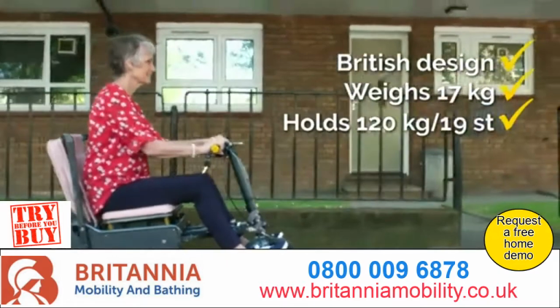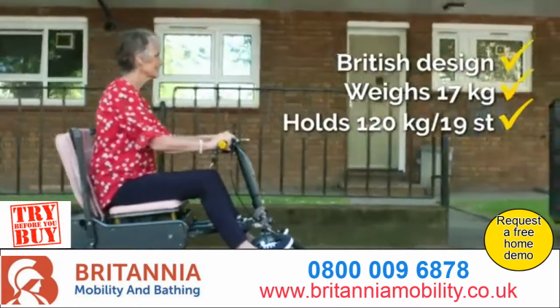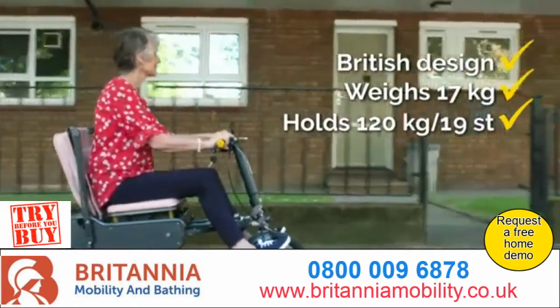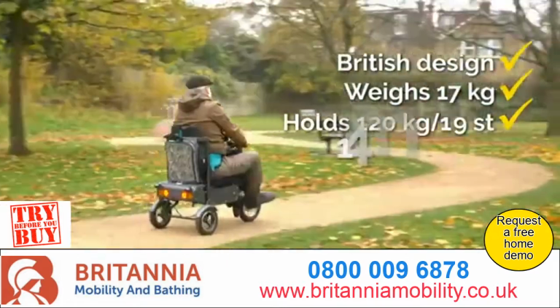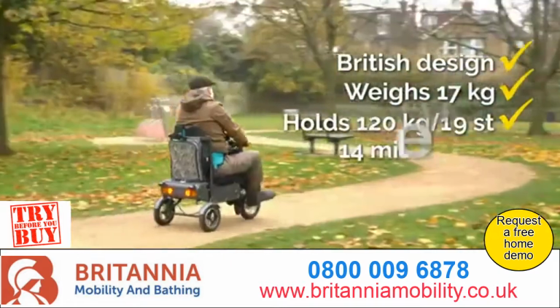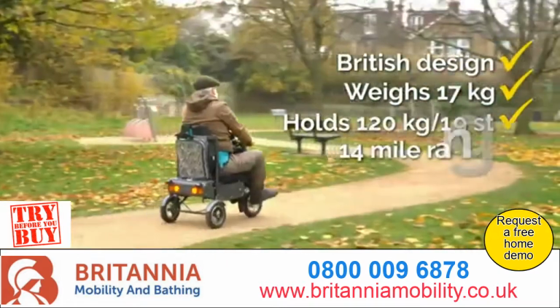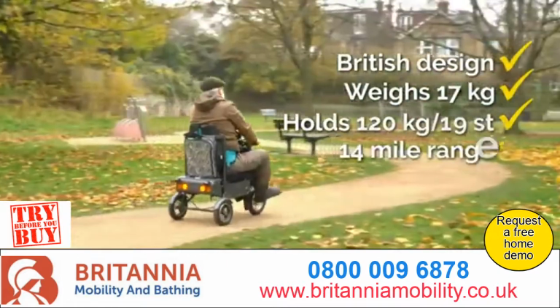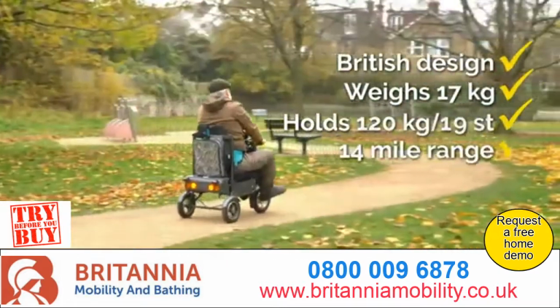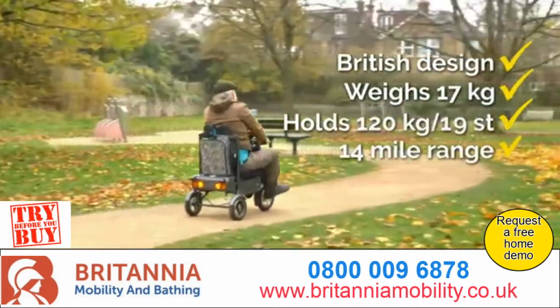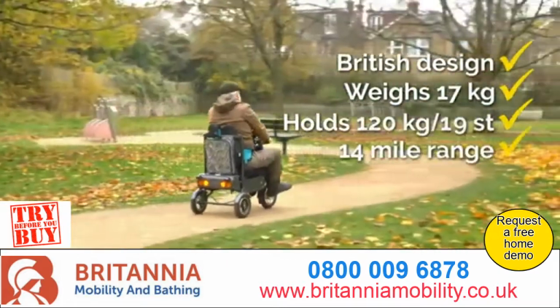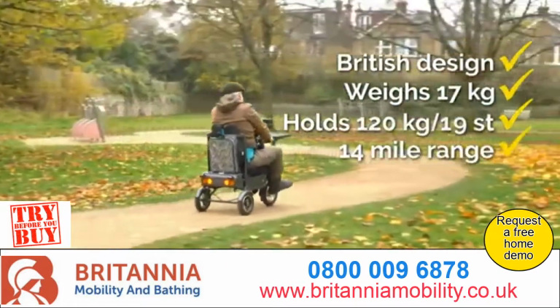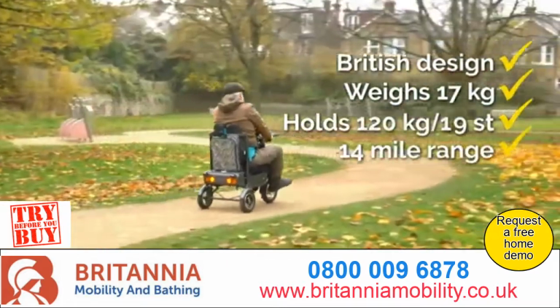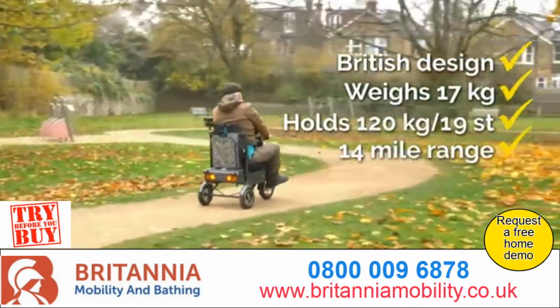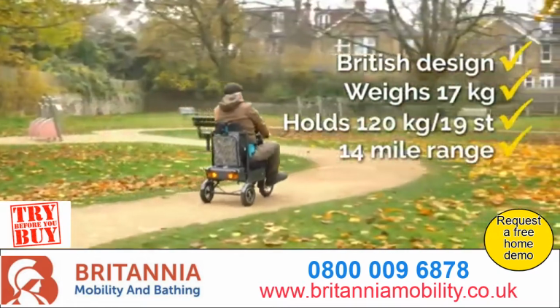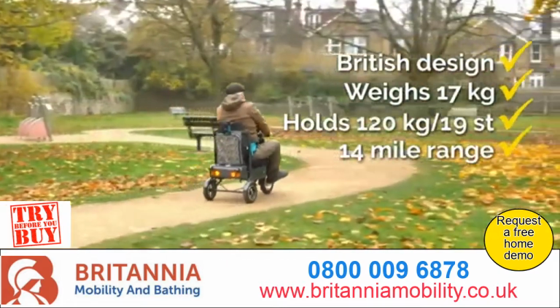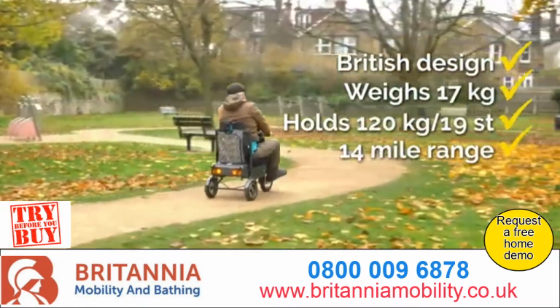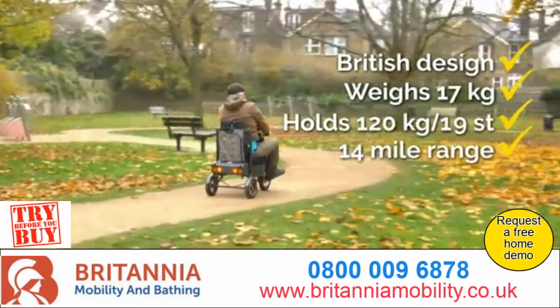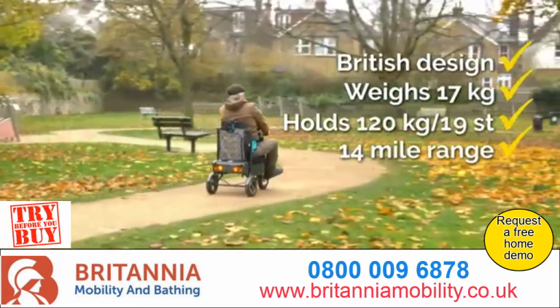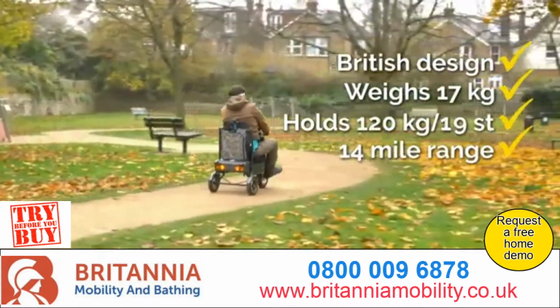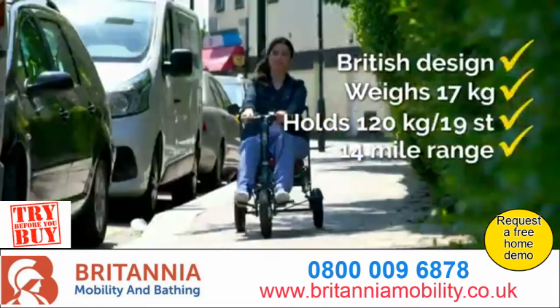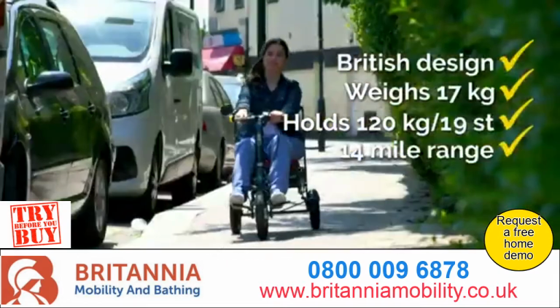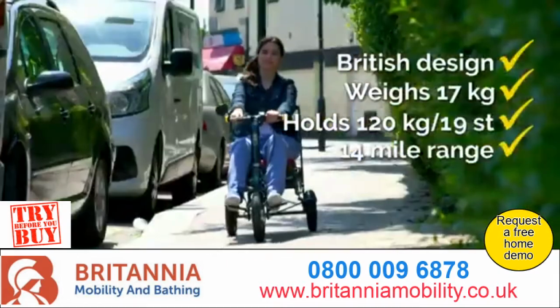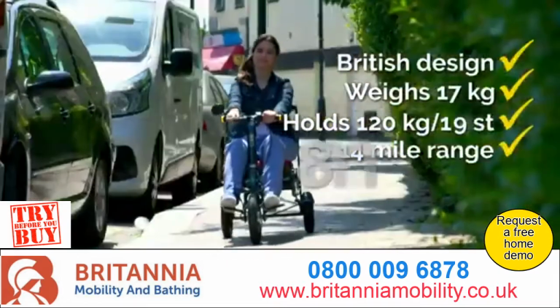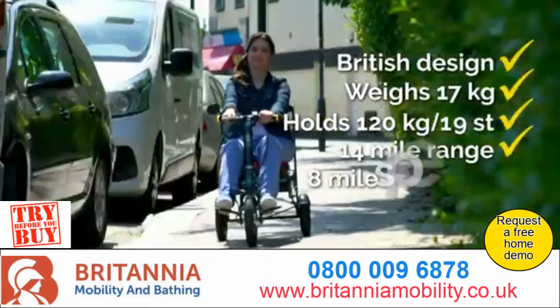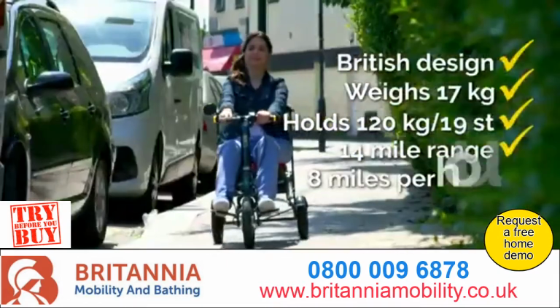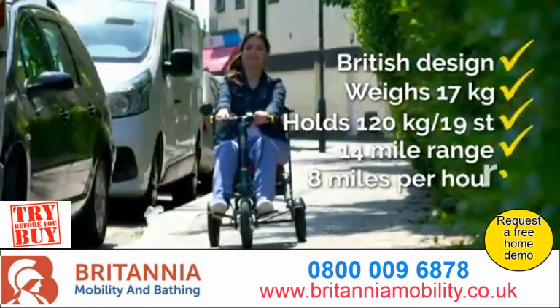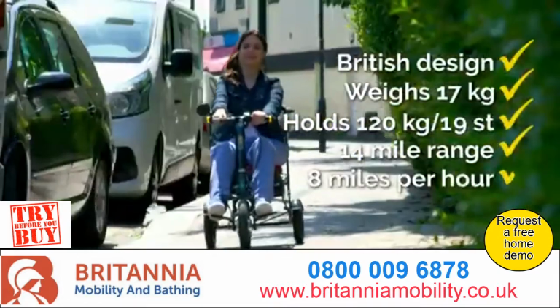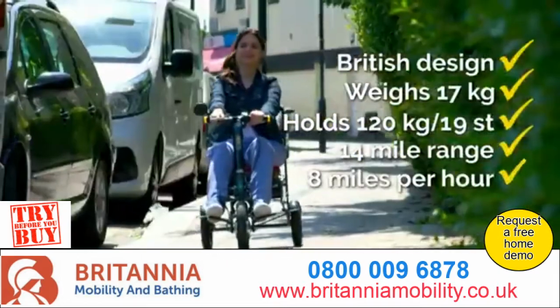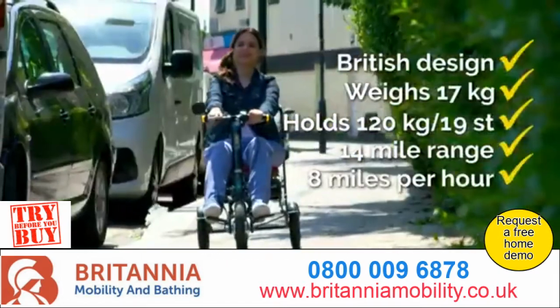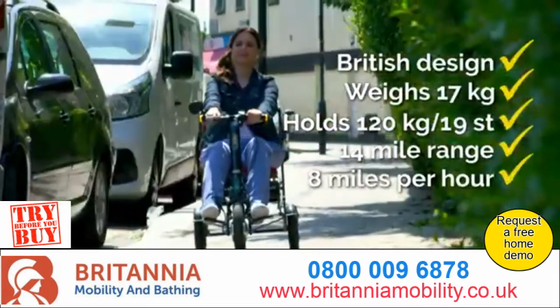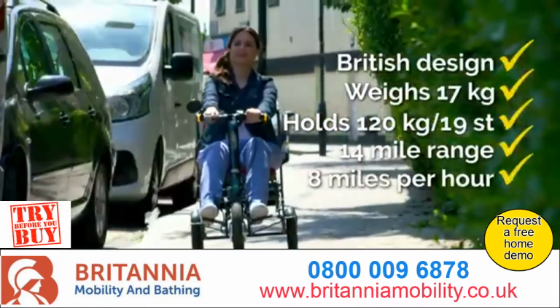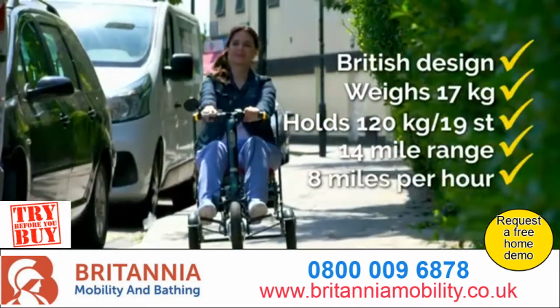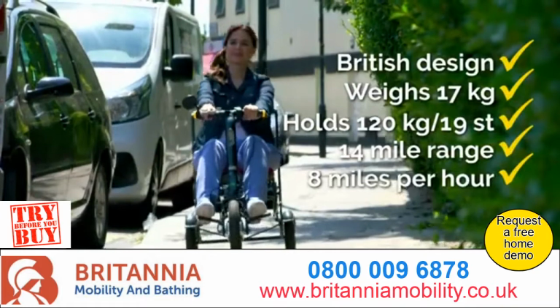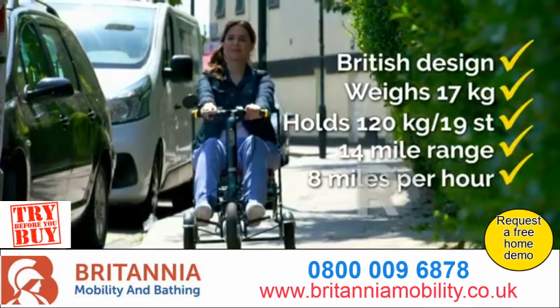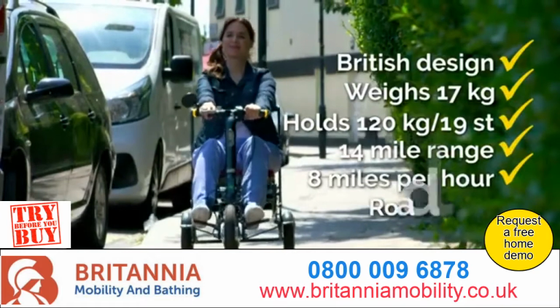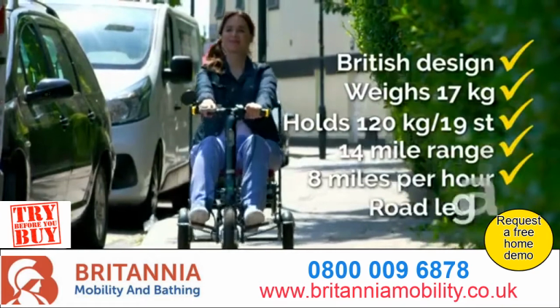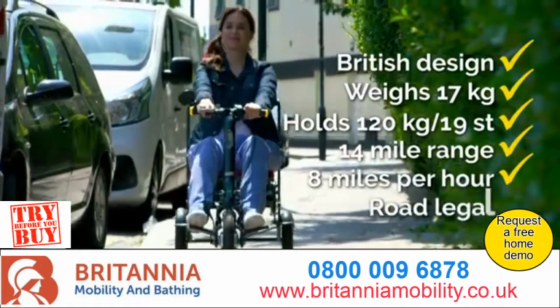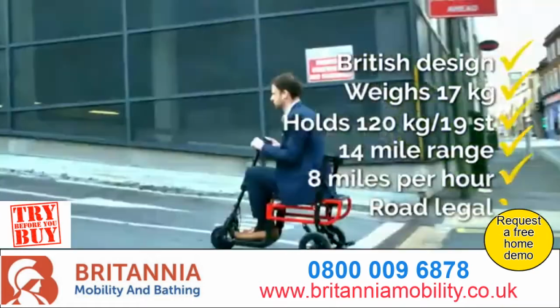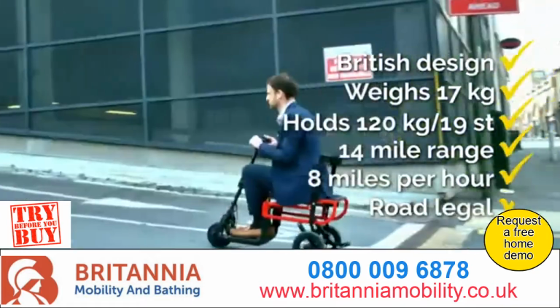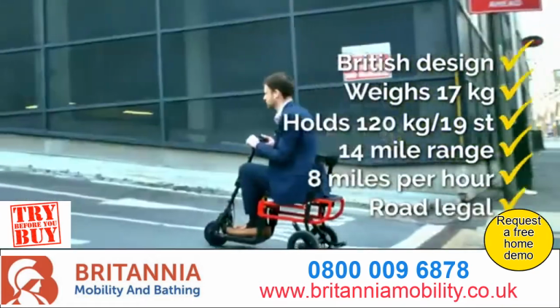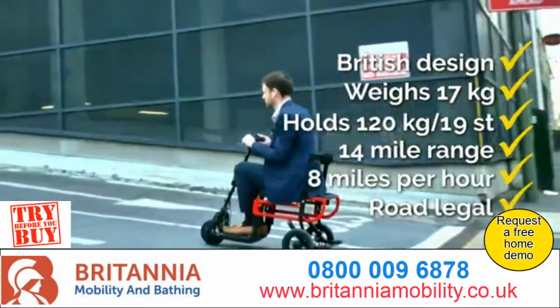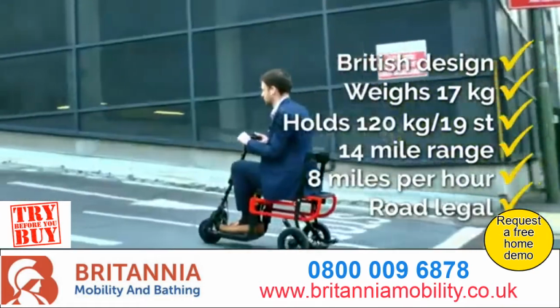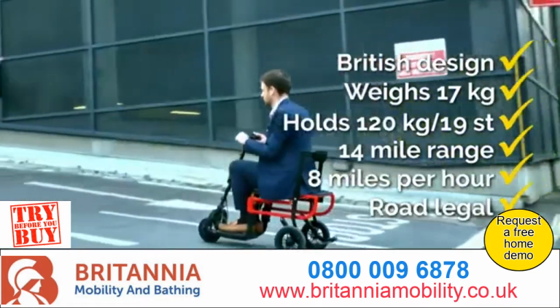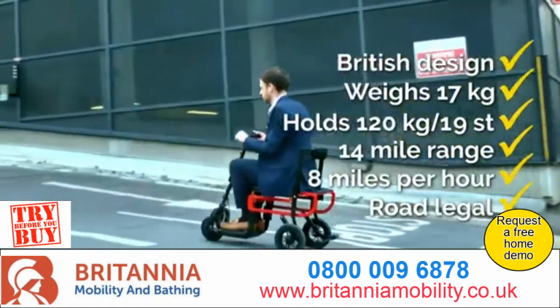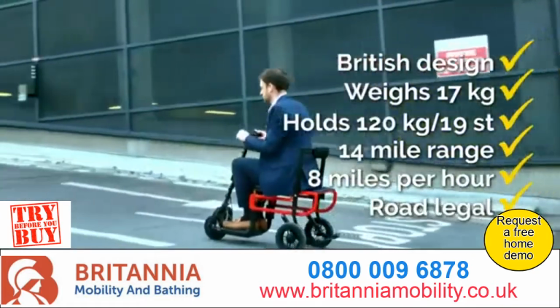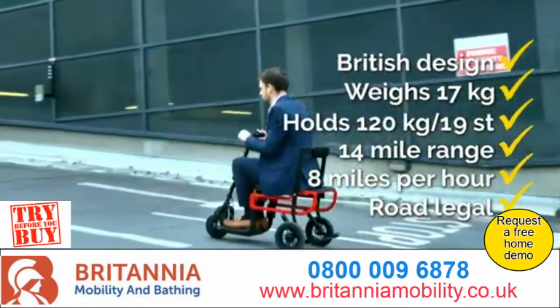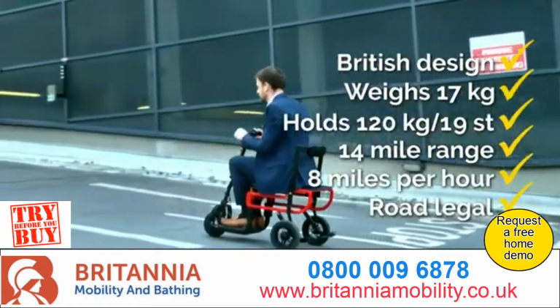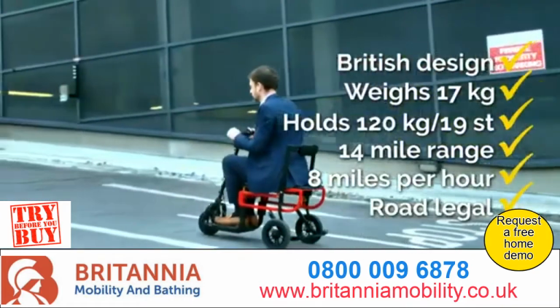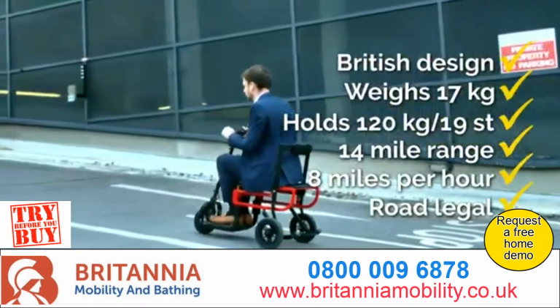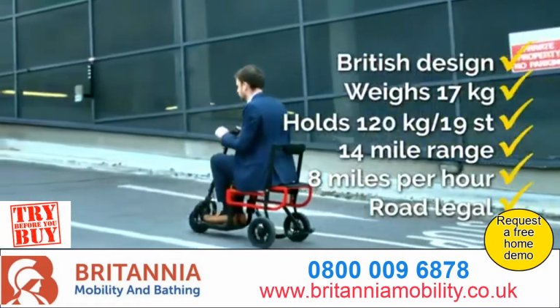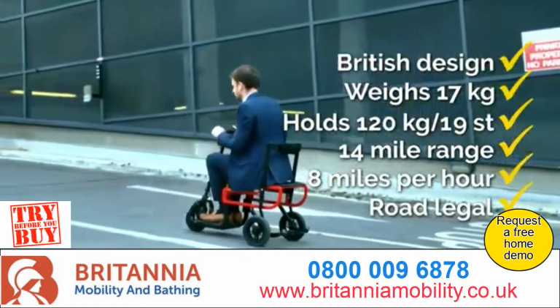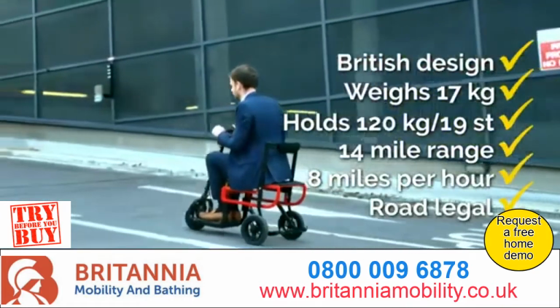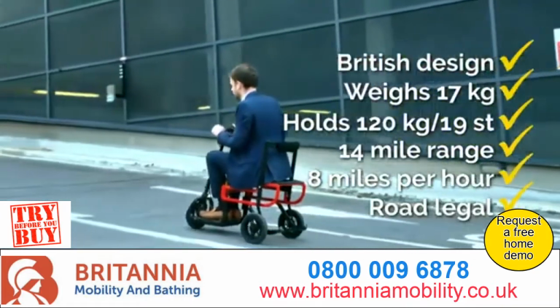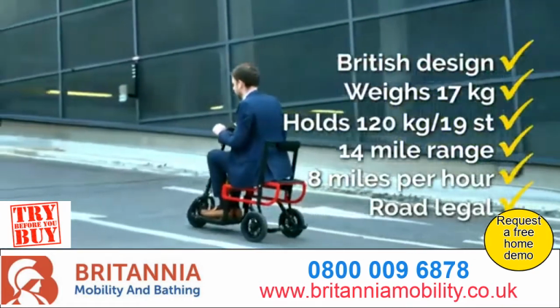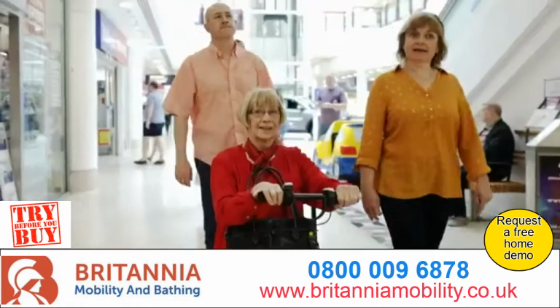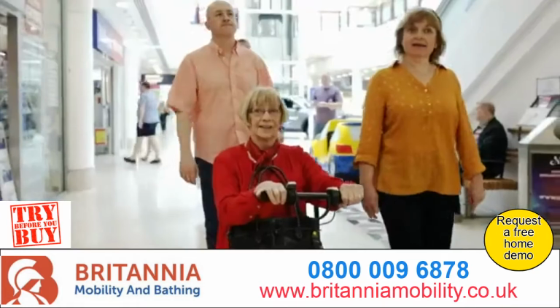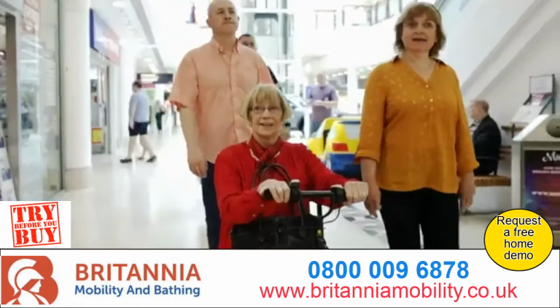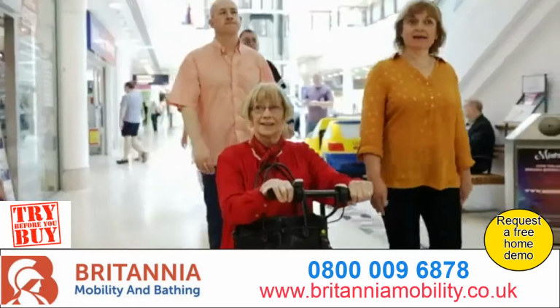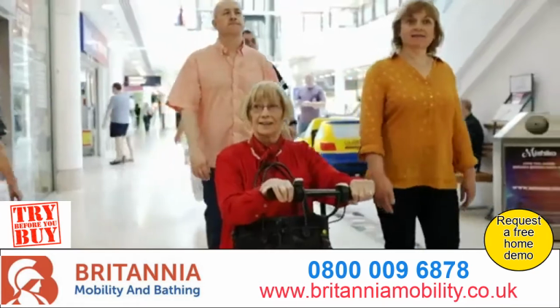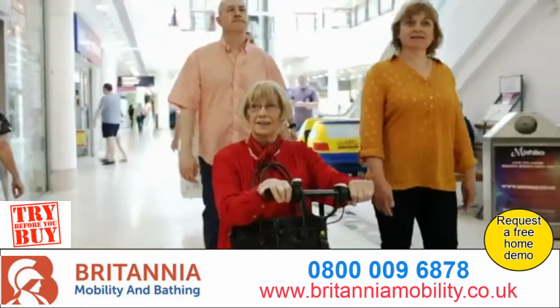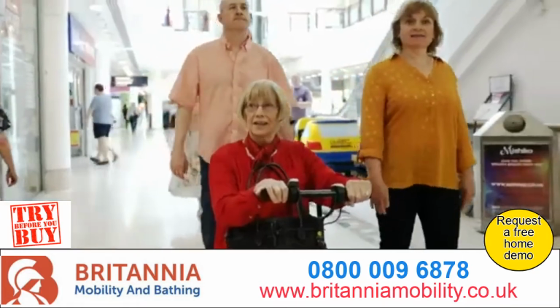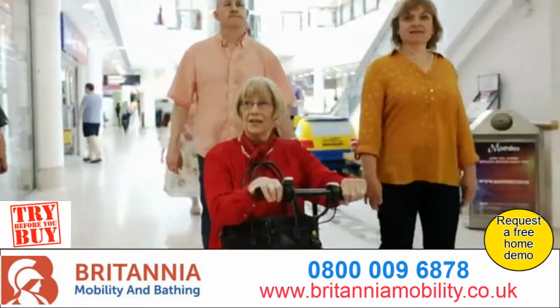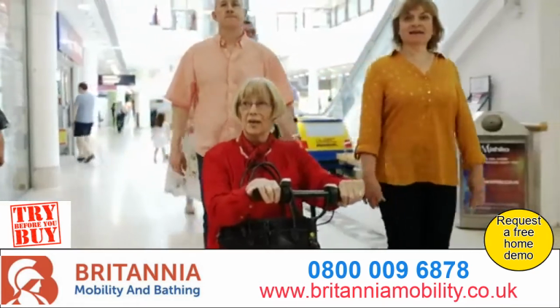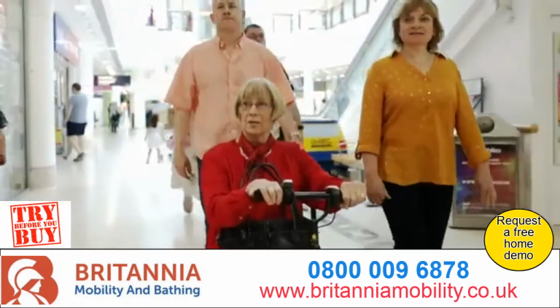It has a 14-mile range from a single charge, a top speed of 8 miles per hour, is road-legal, and an air-safe model is also available.